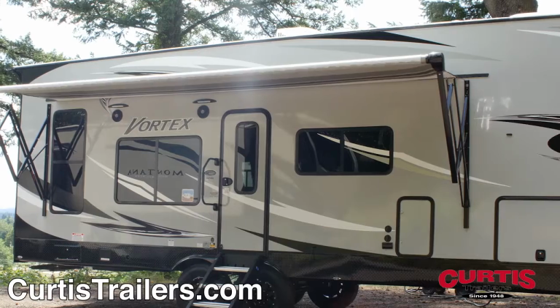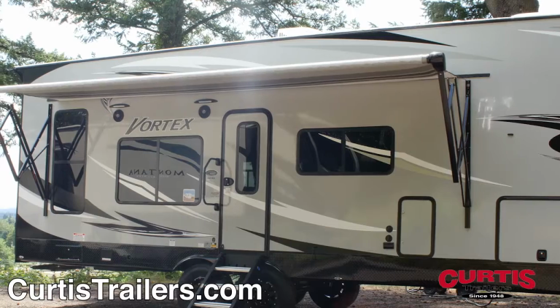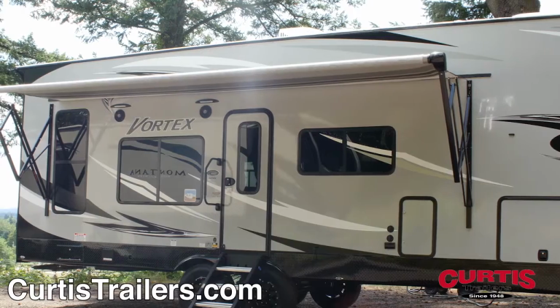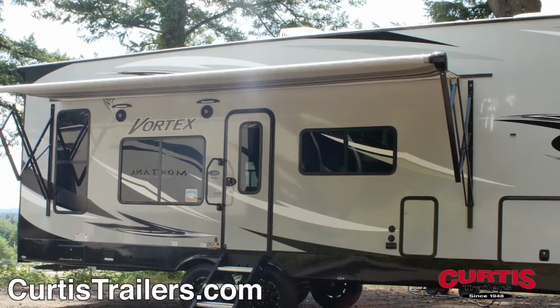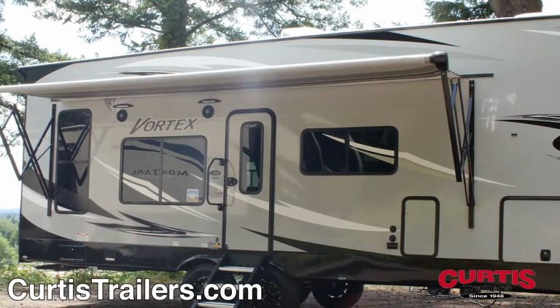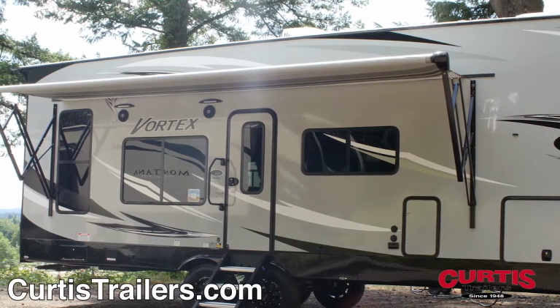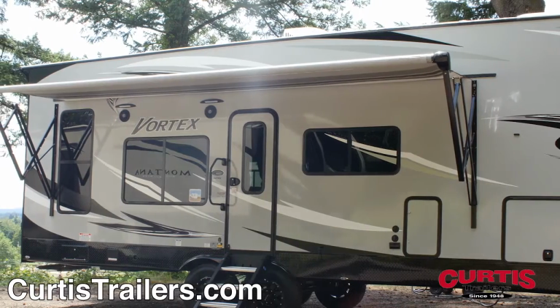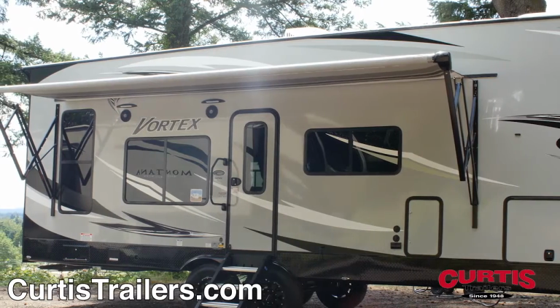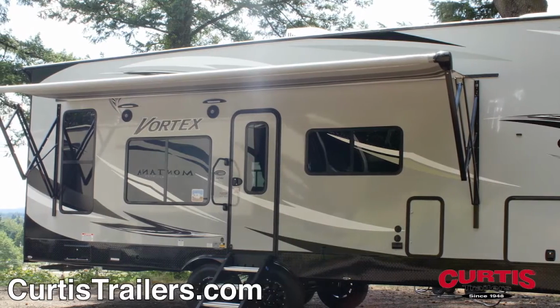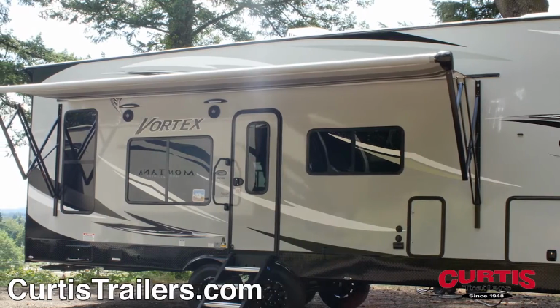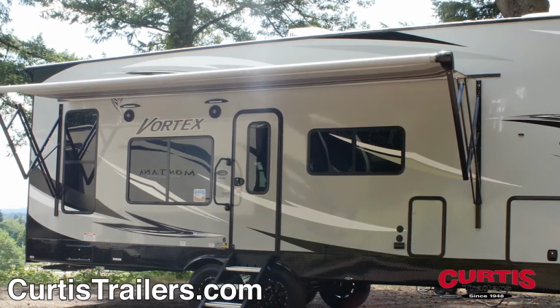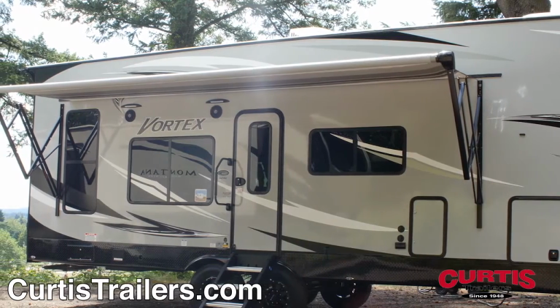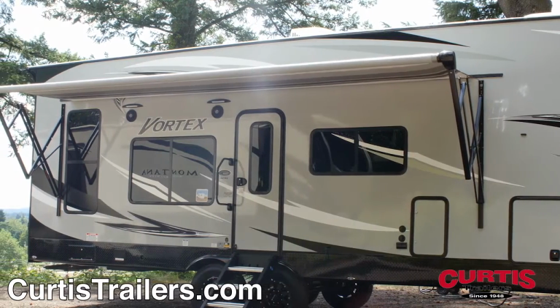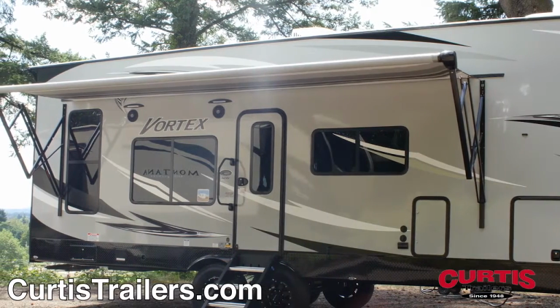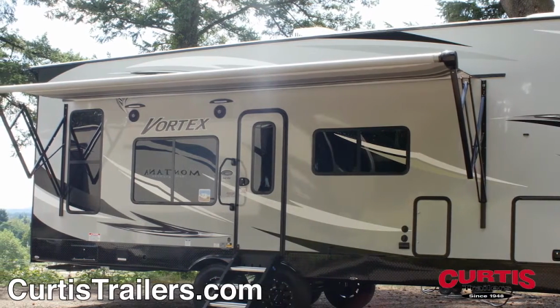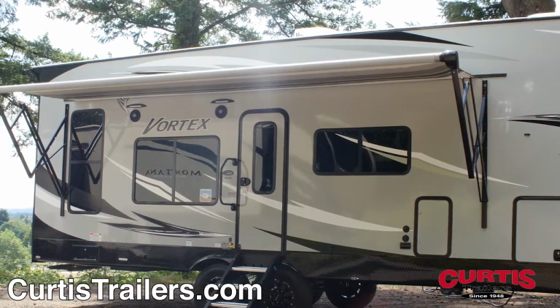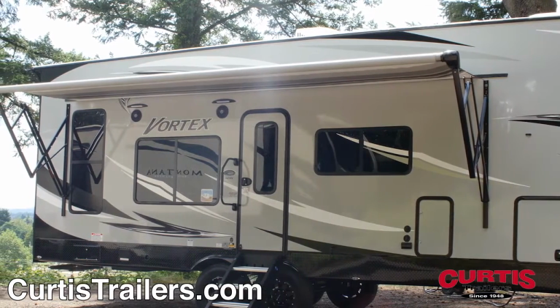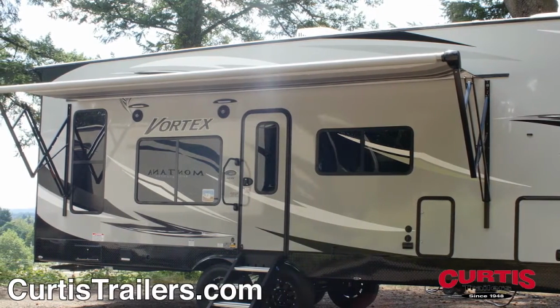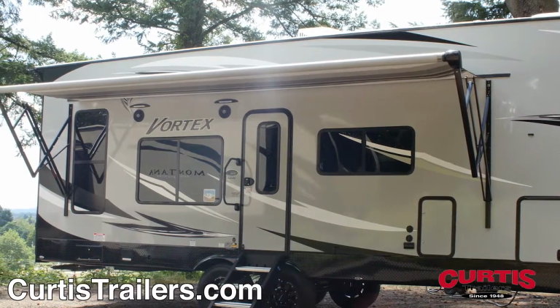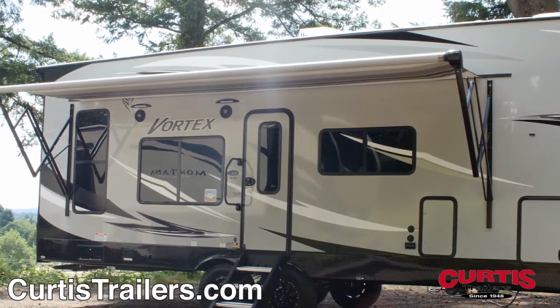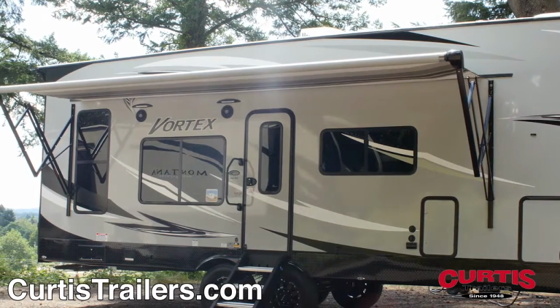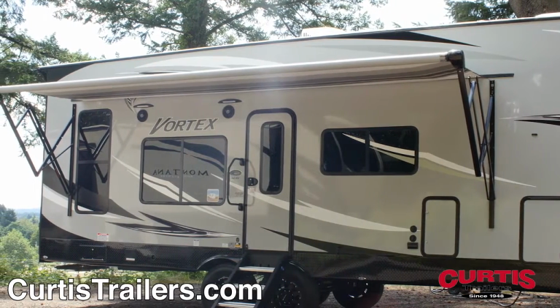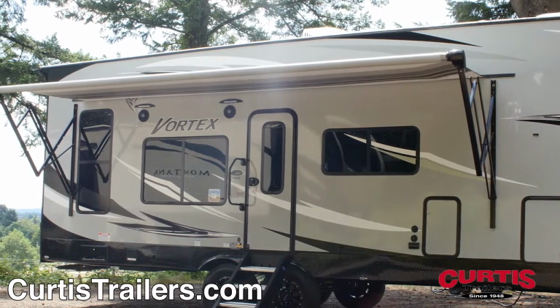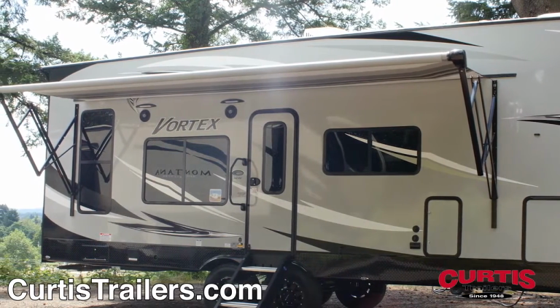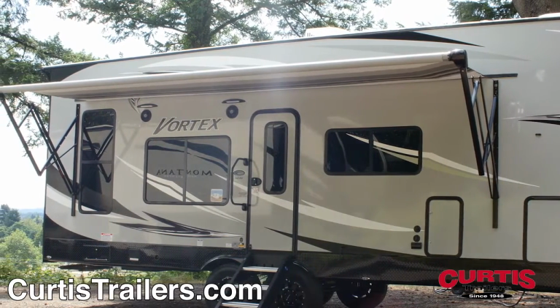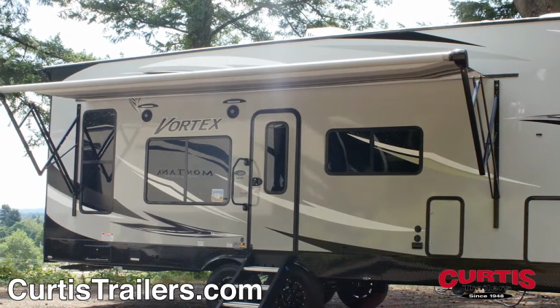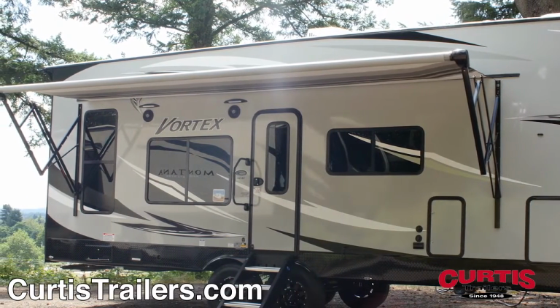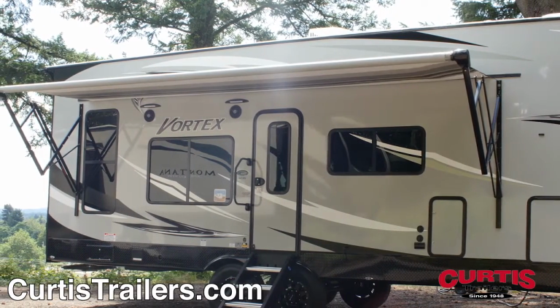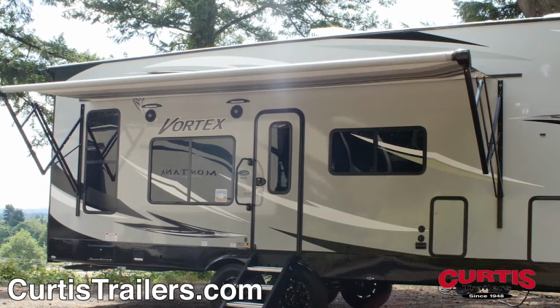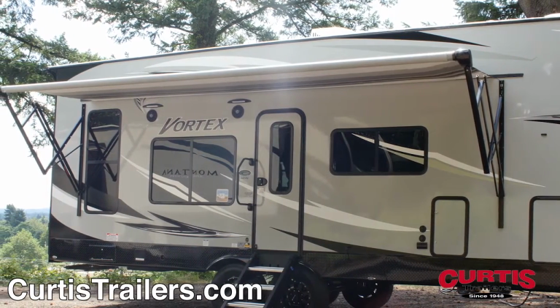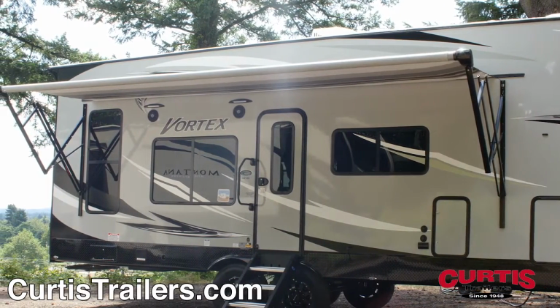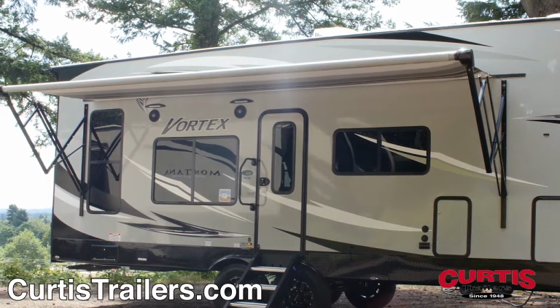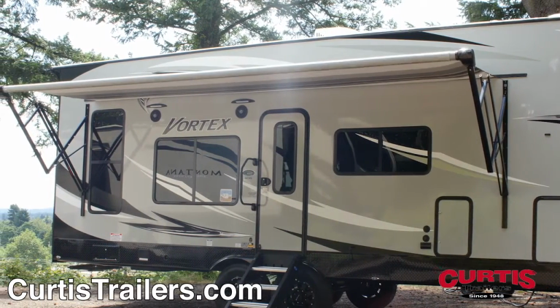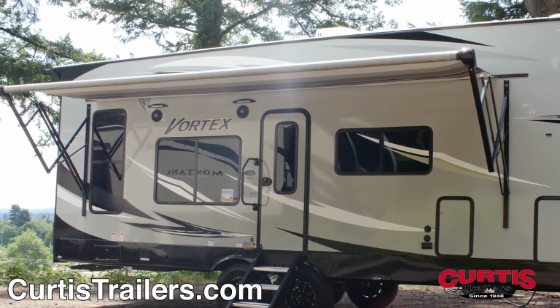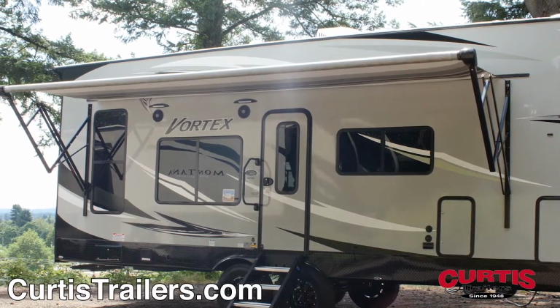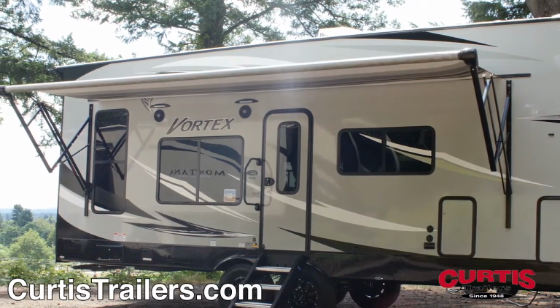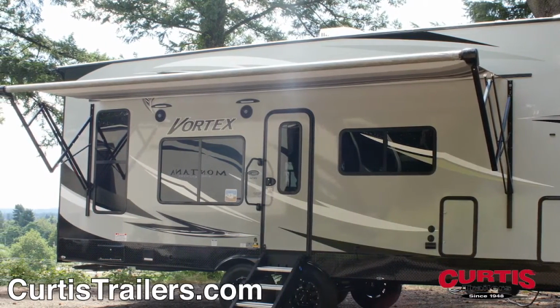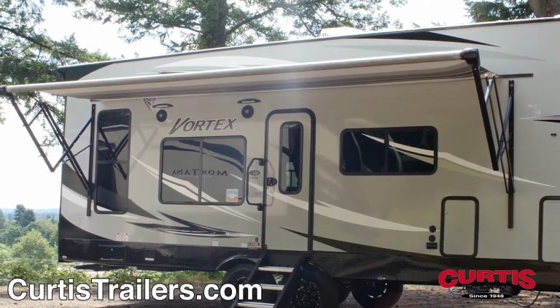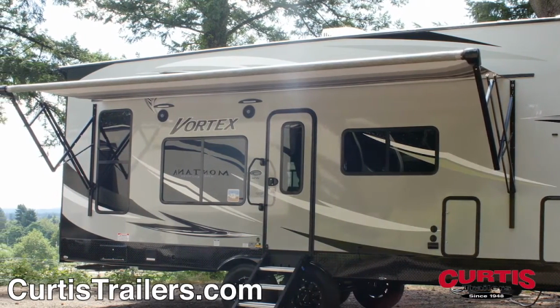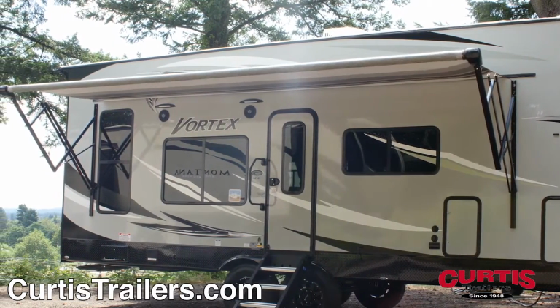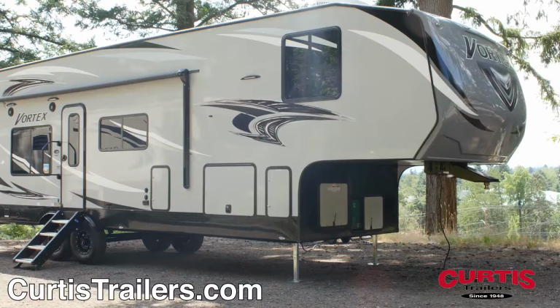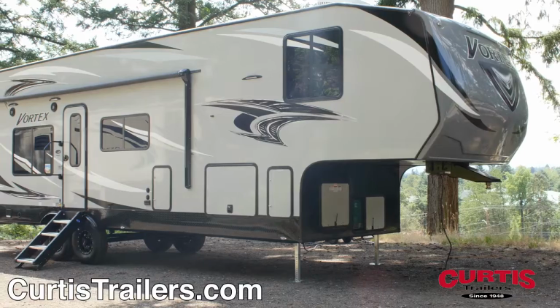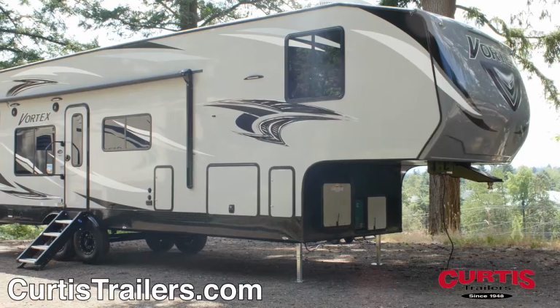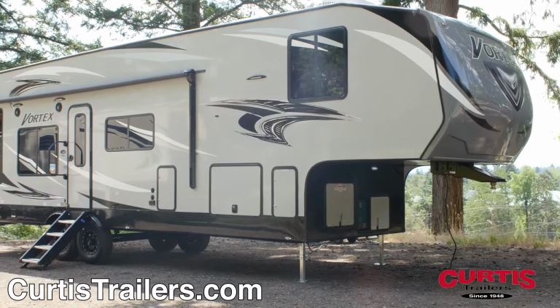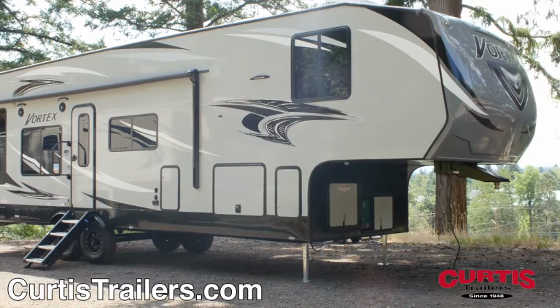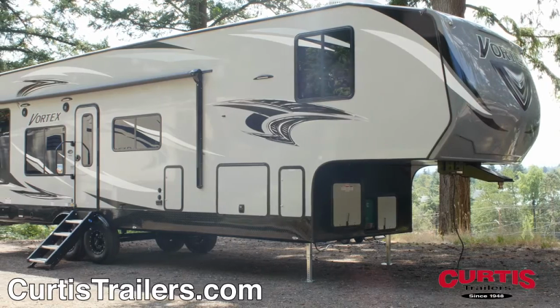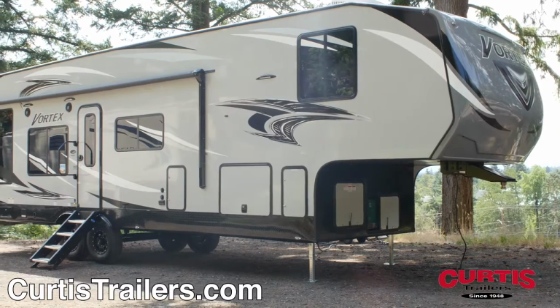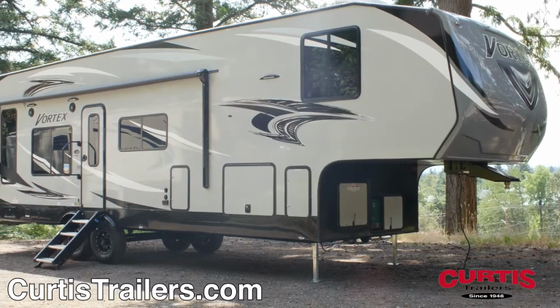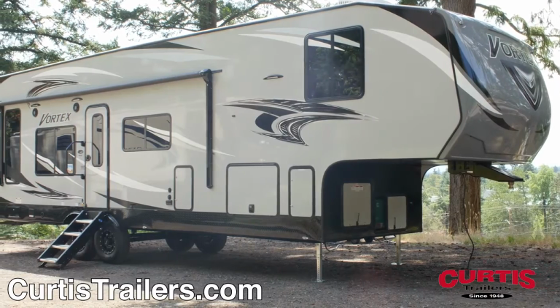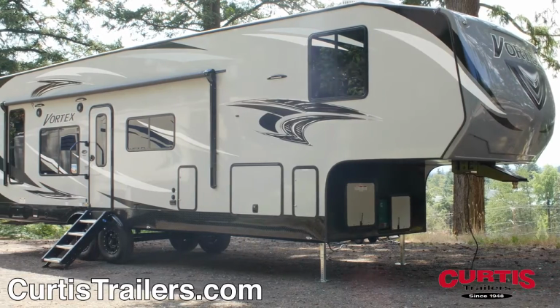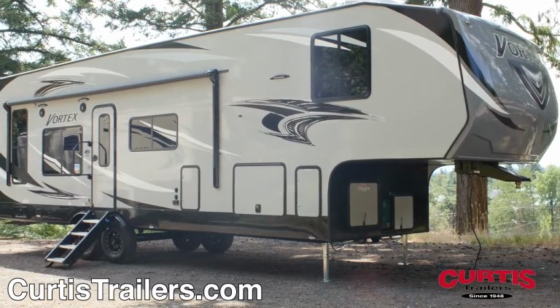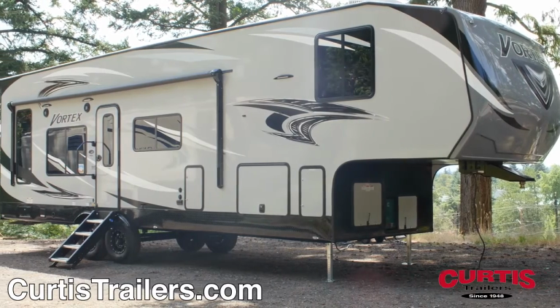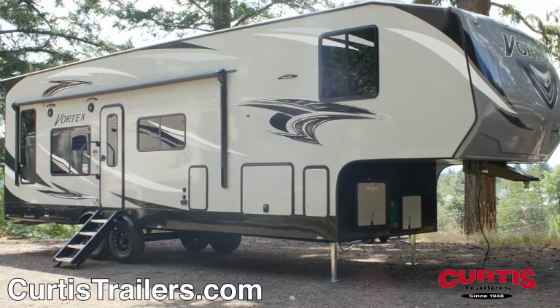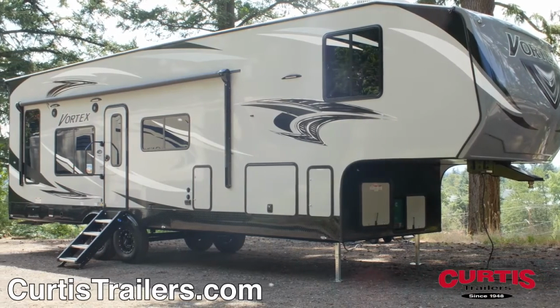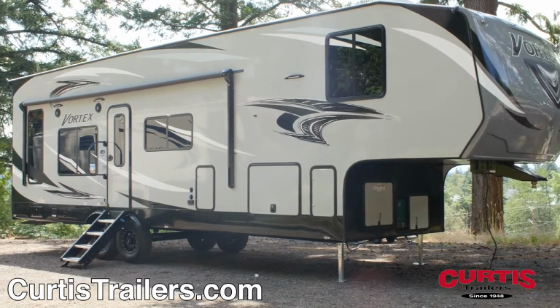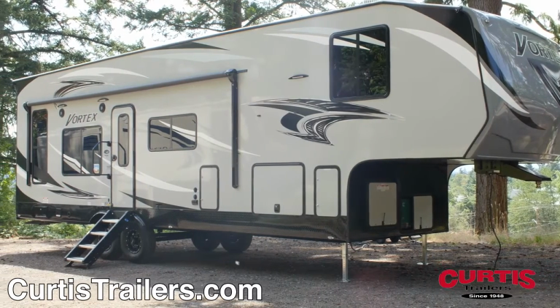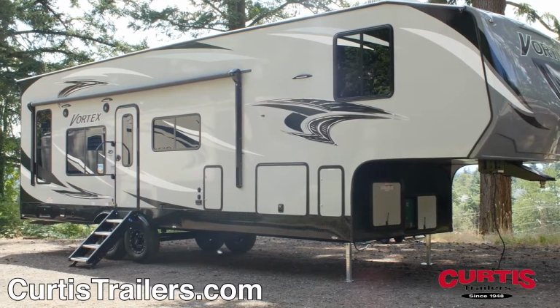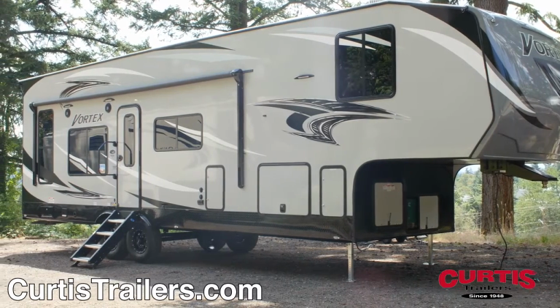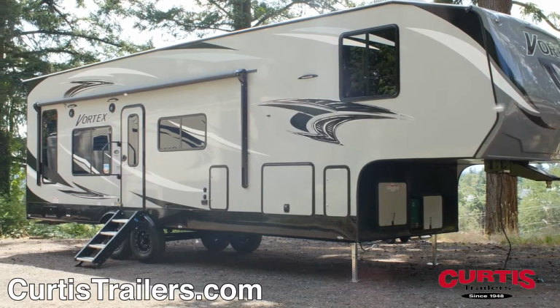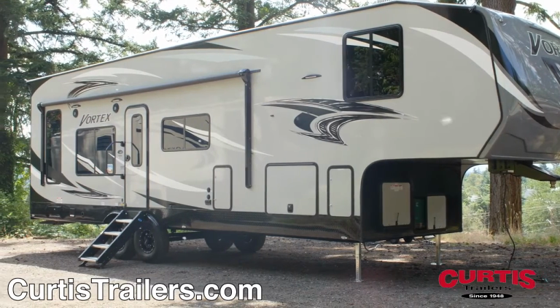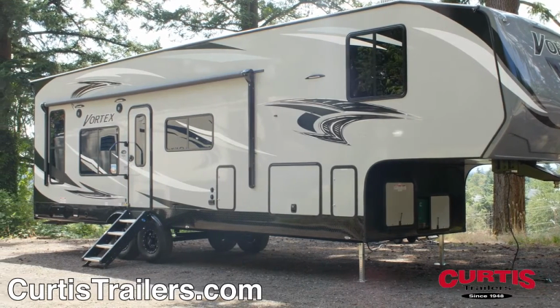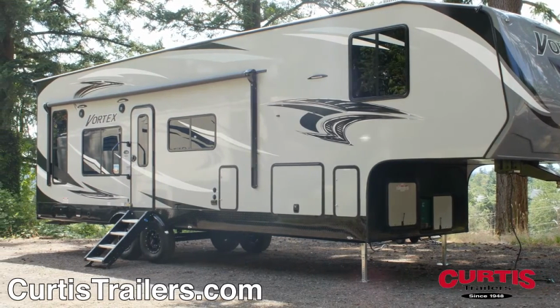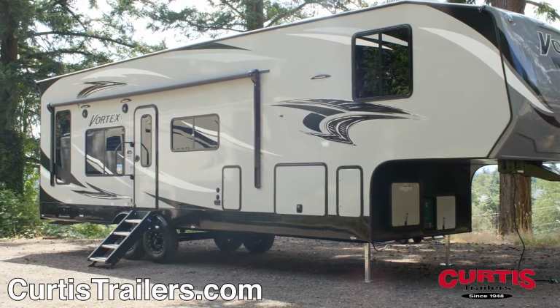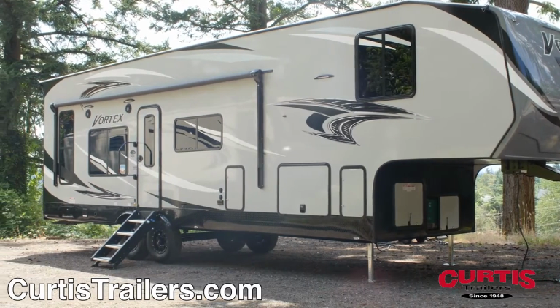Relax beneath the full-length power awning complete with exterior speakers and LED lighting, while the built-in generator handles your electrical power demands.